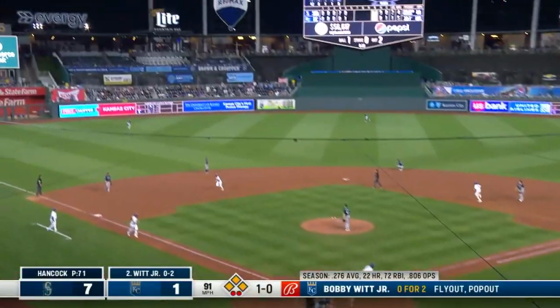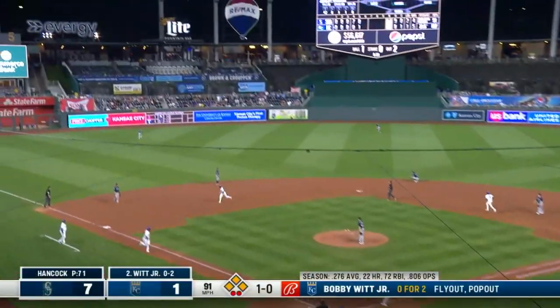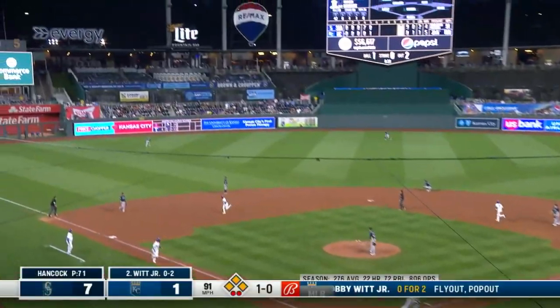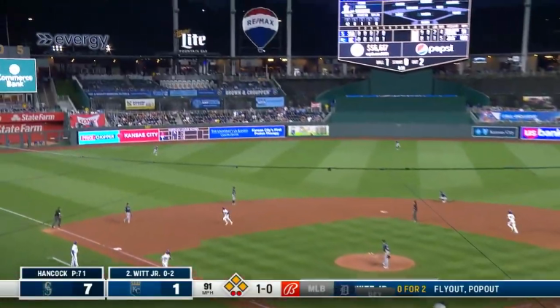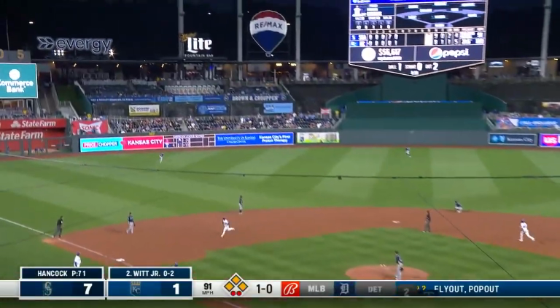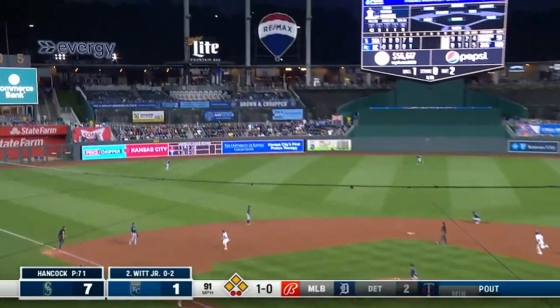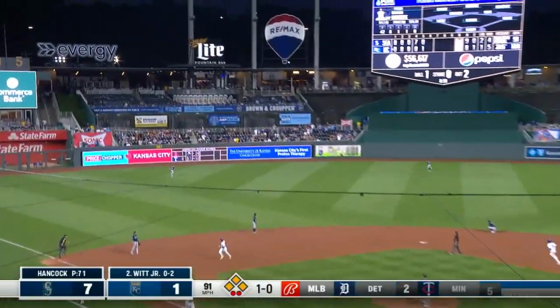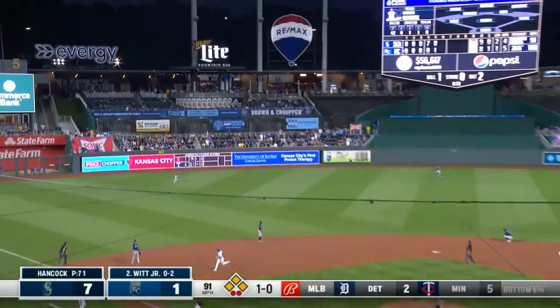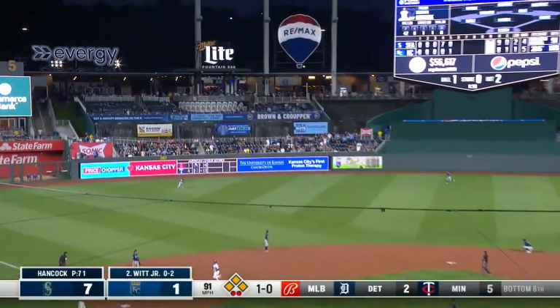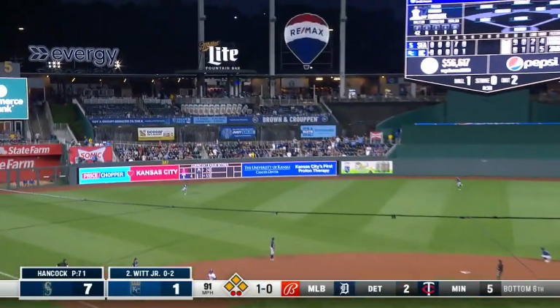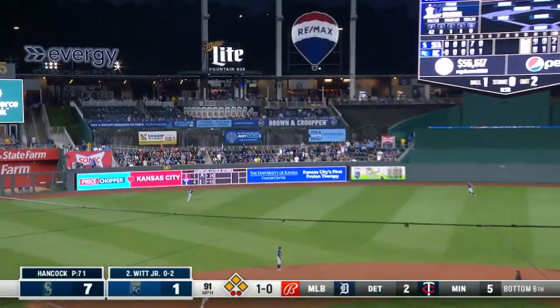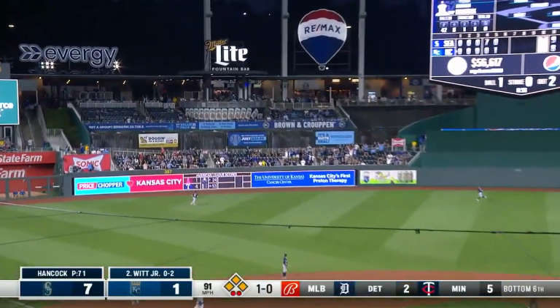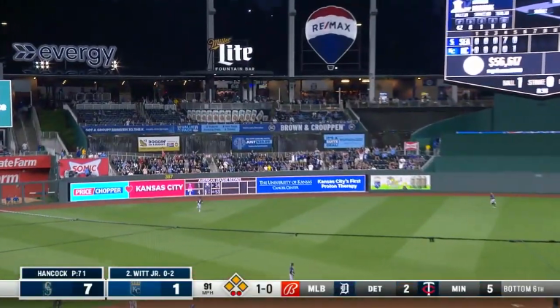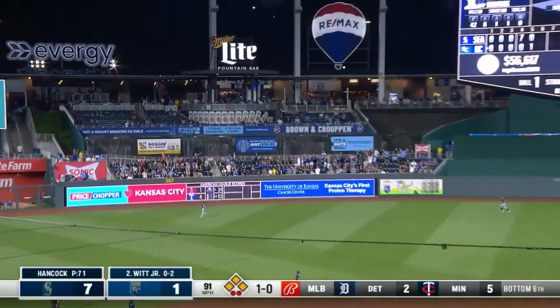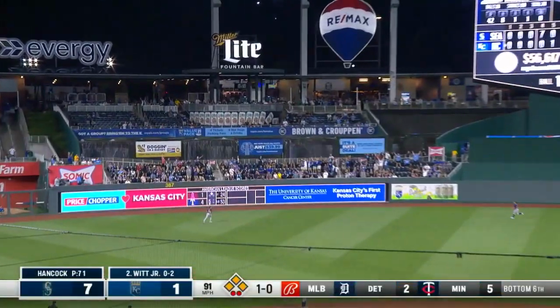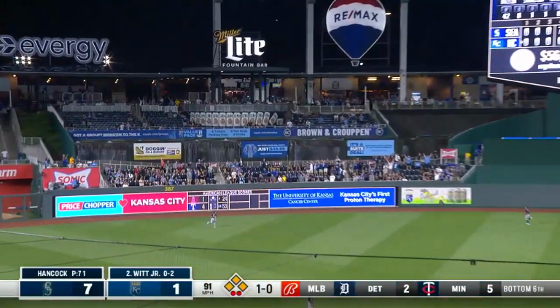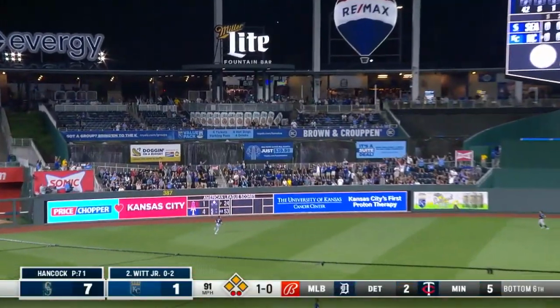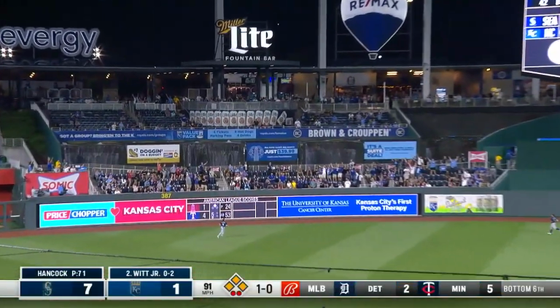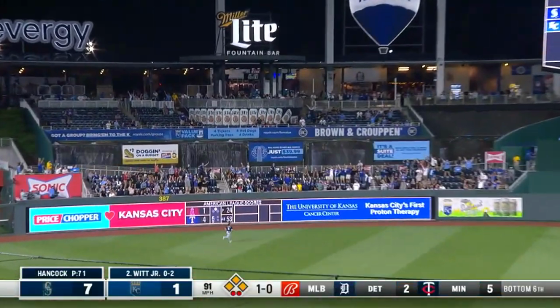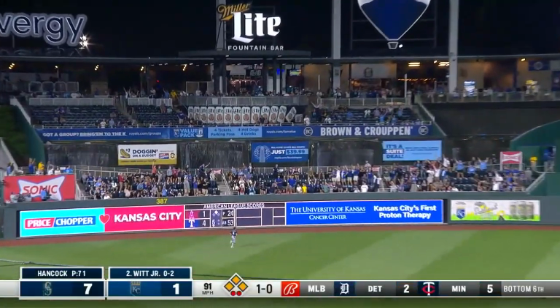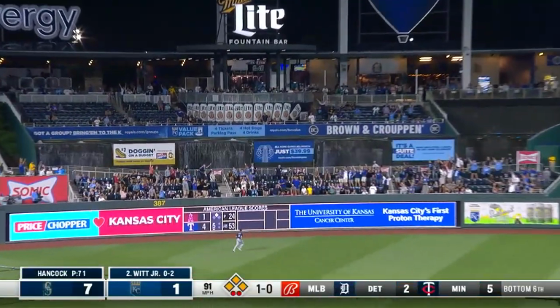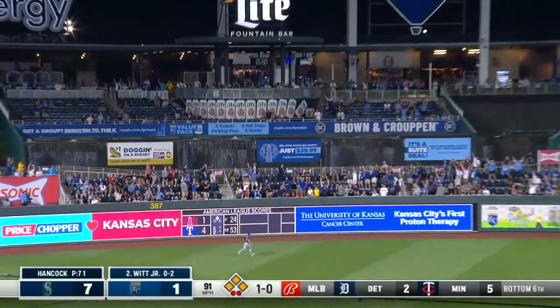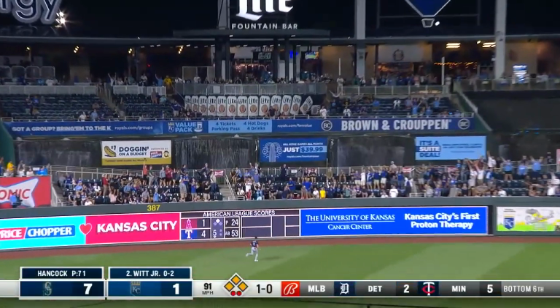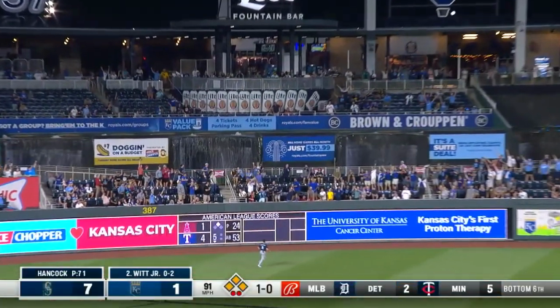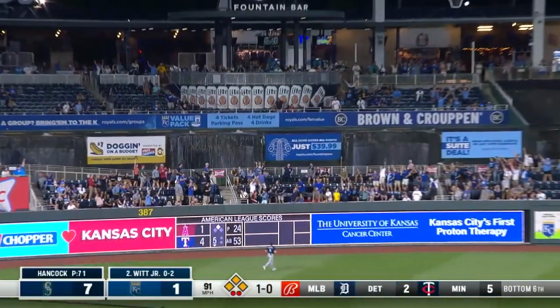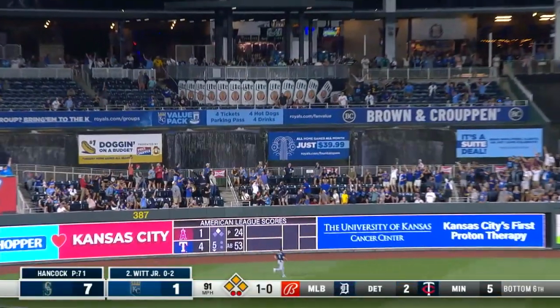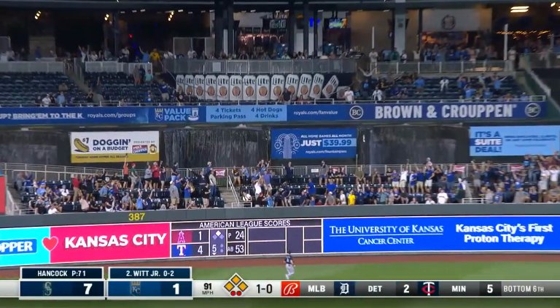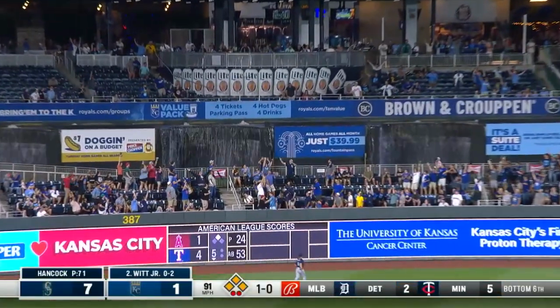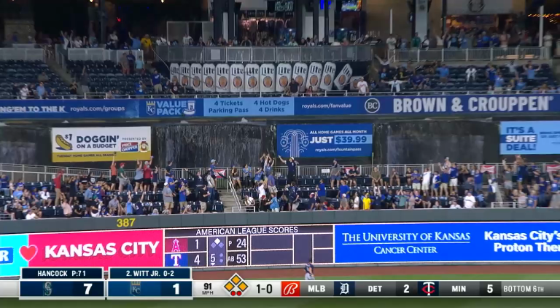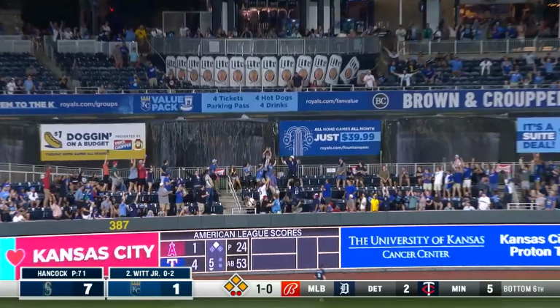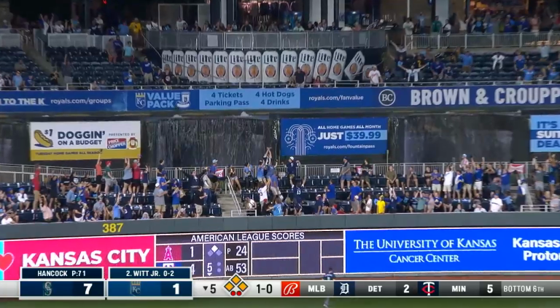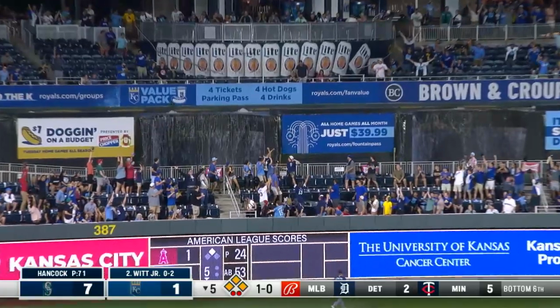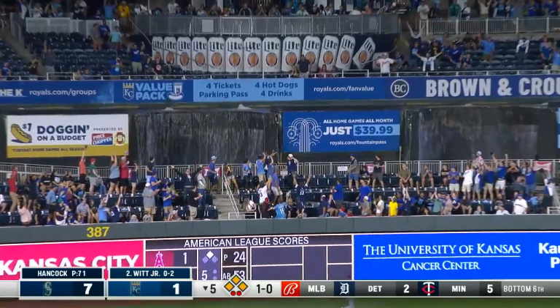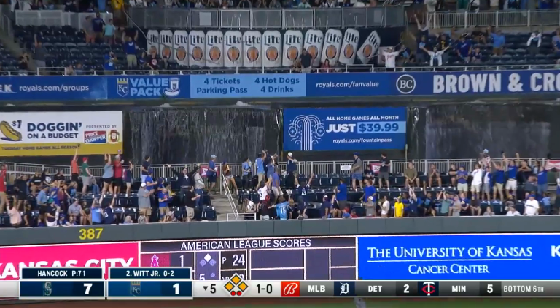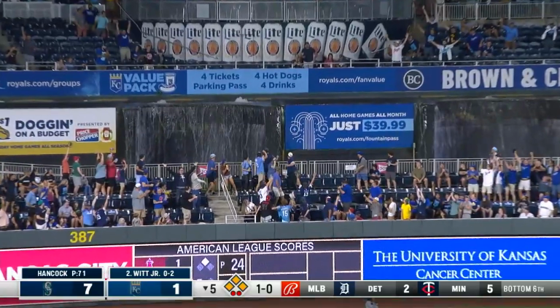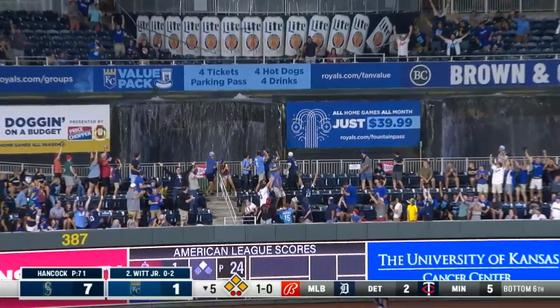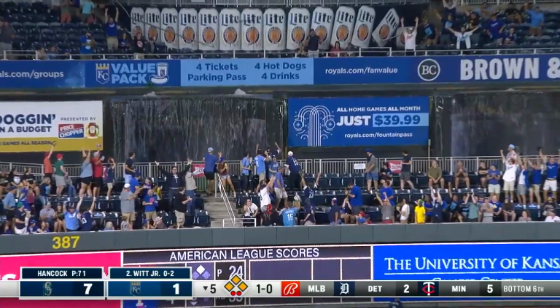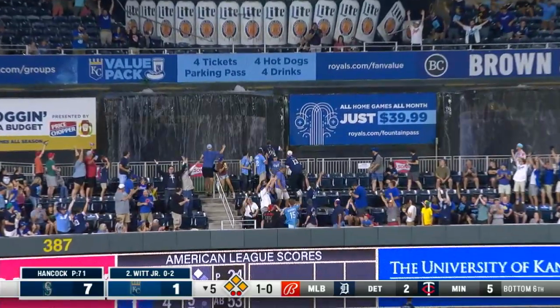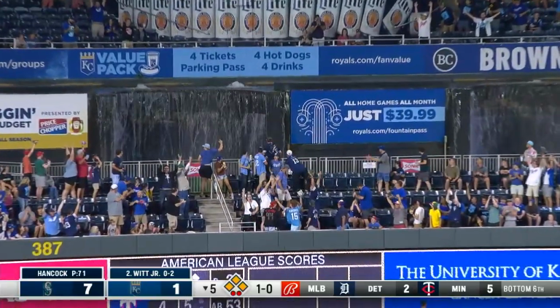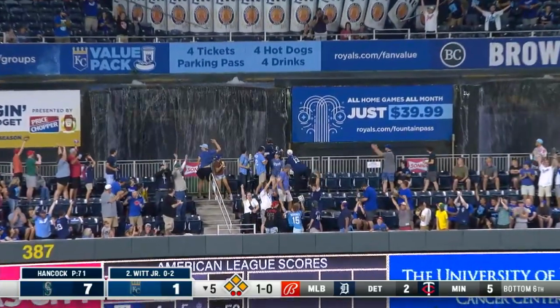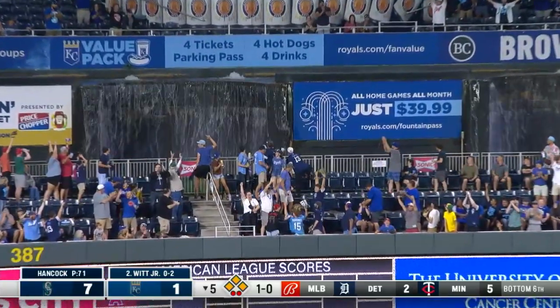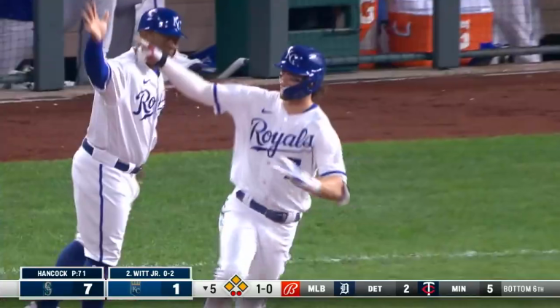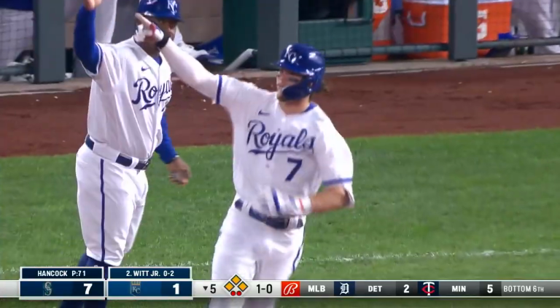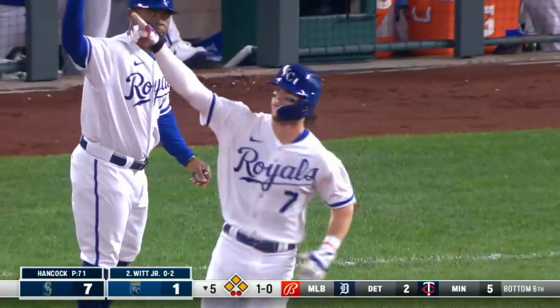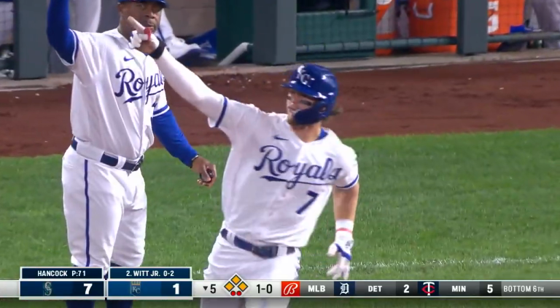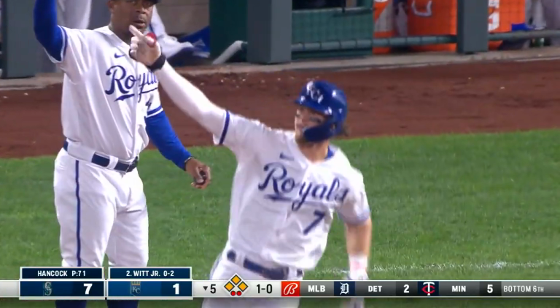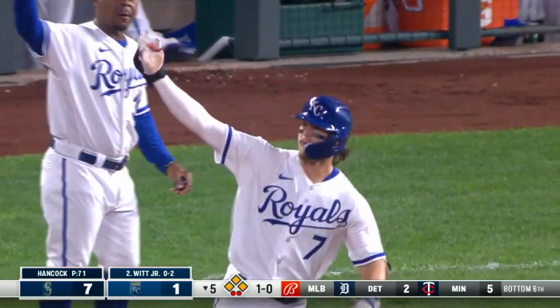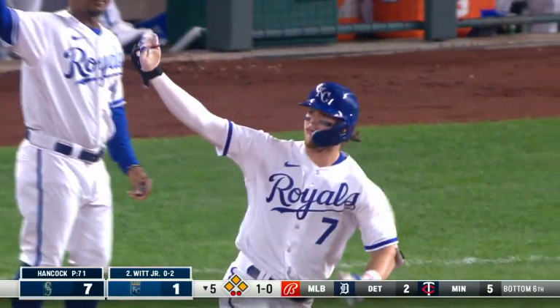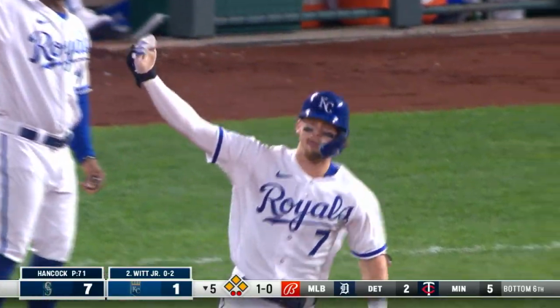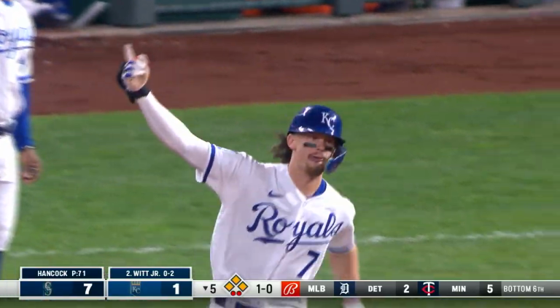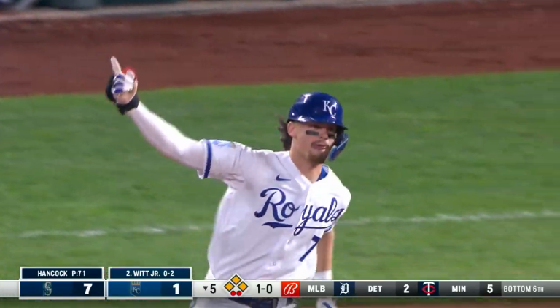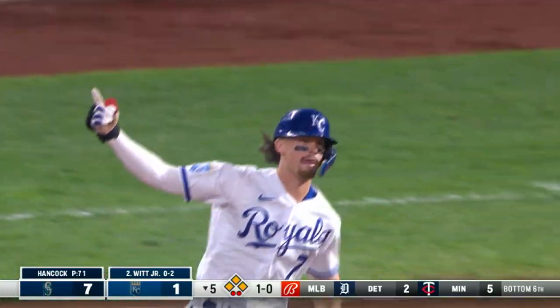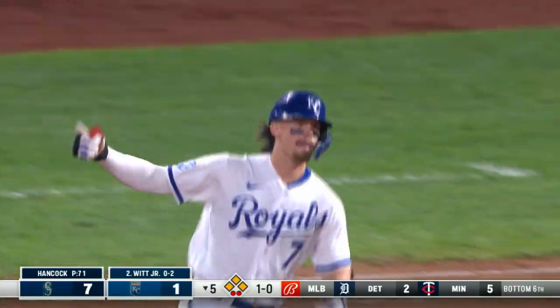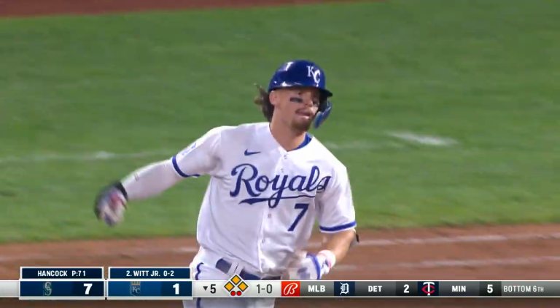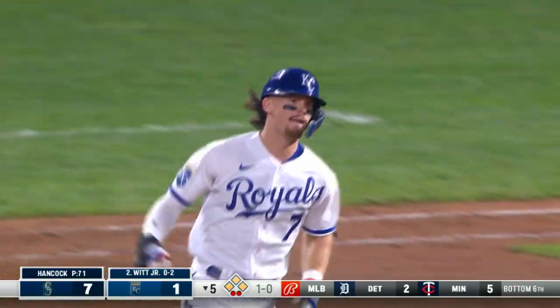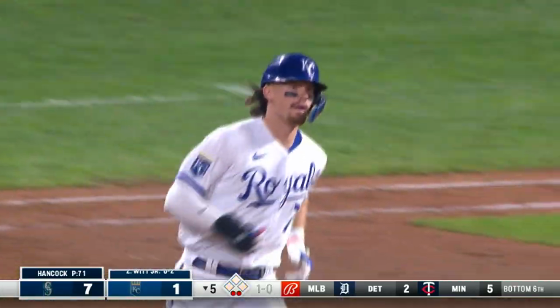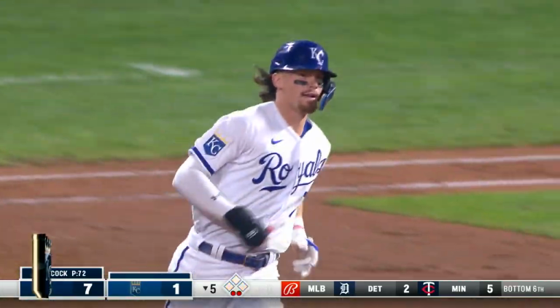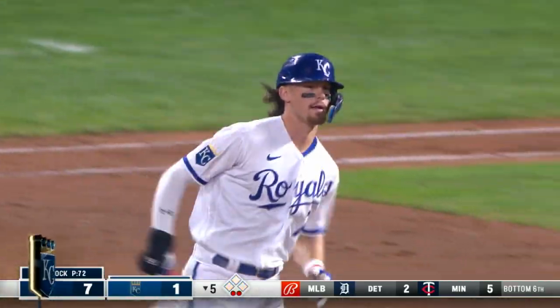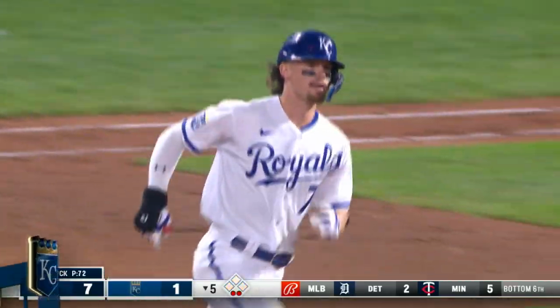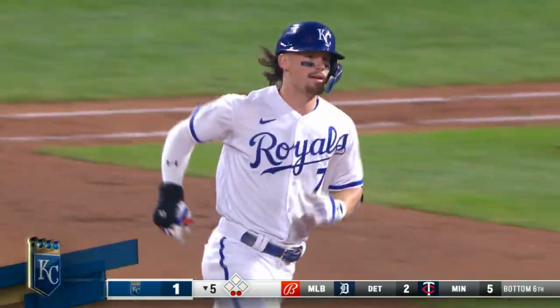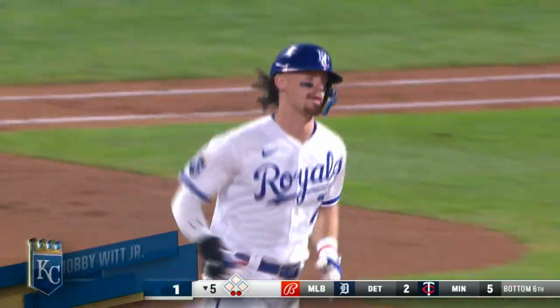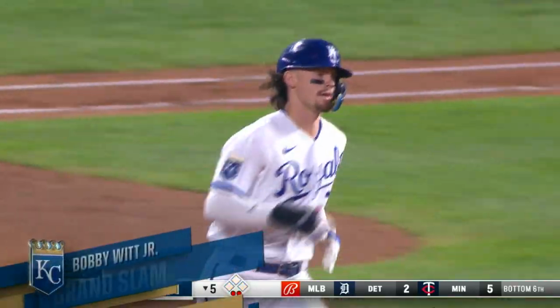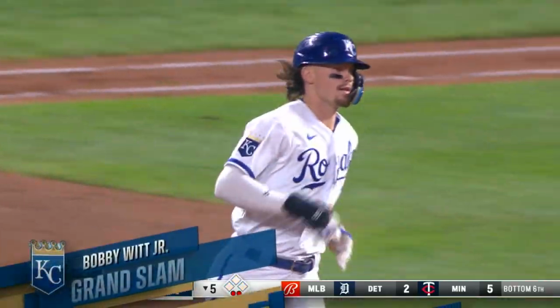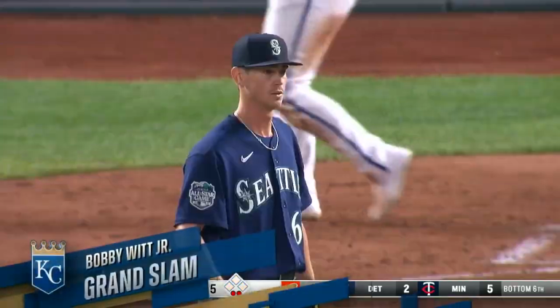Deep left-center field! Two-run game! Just like that!